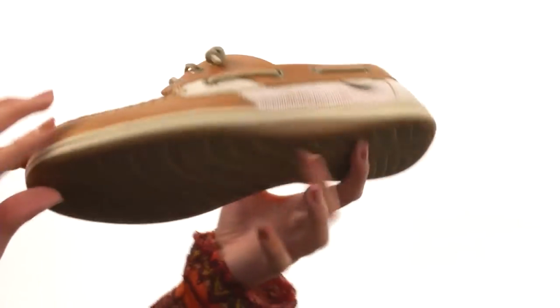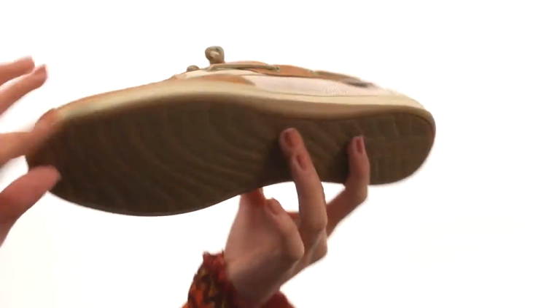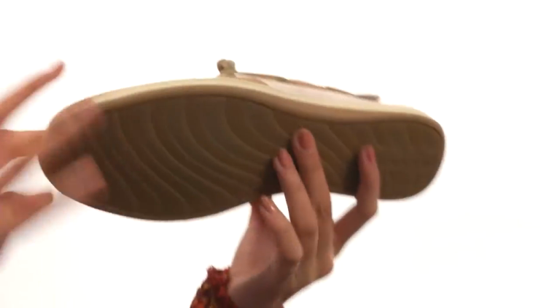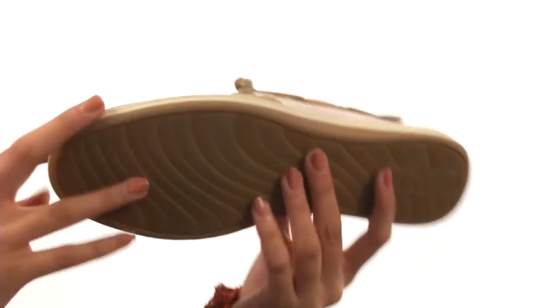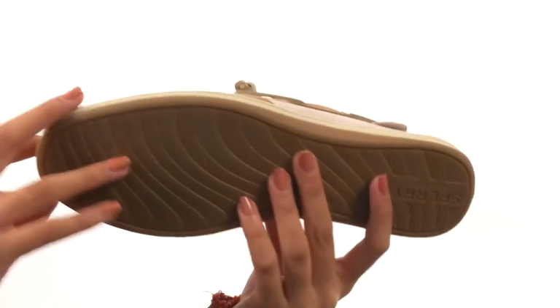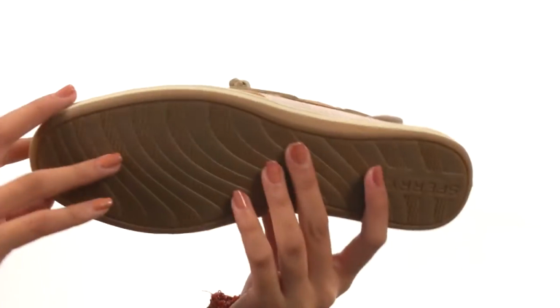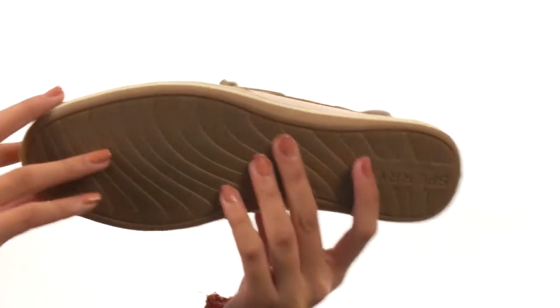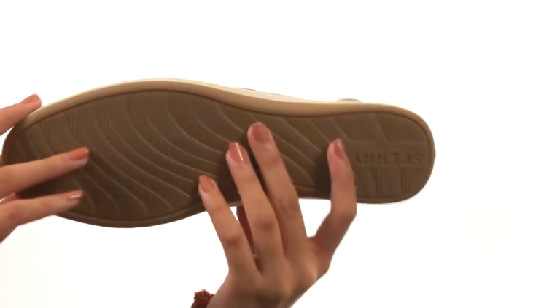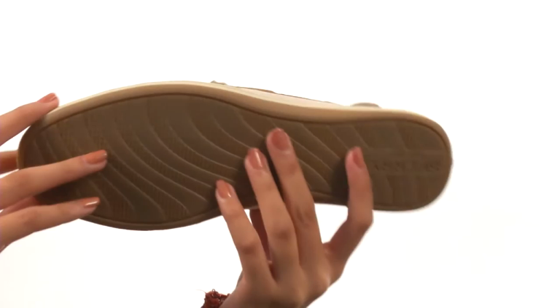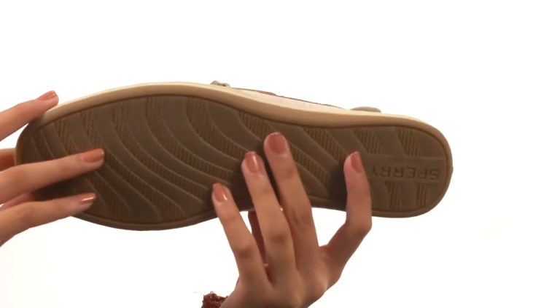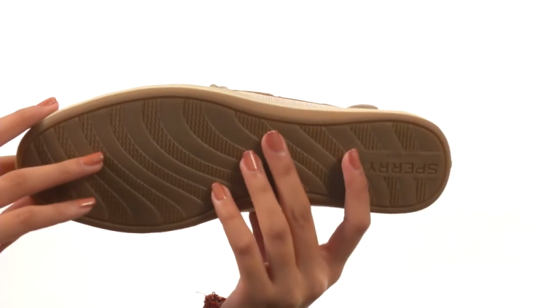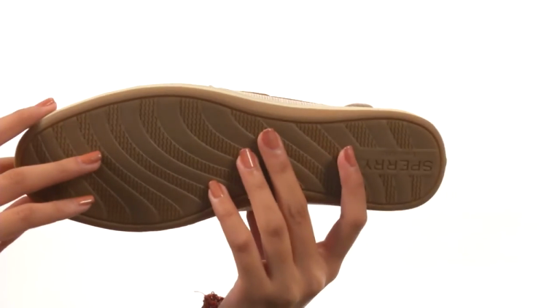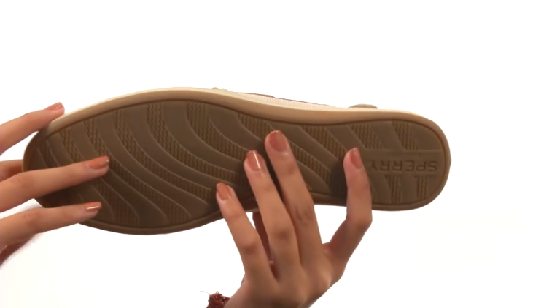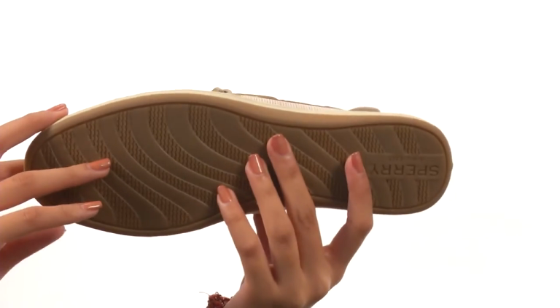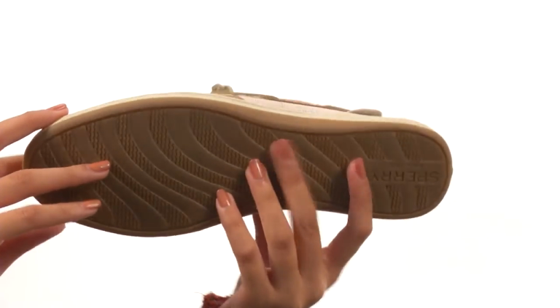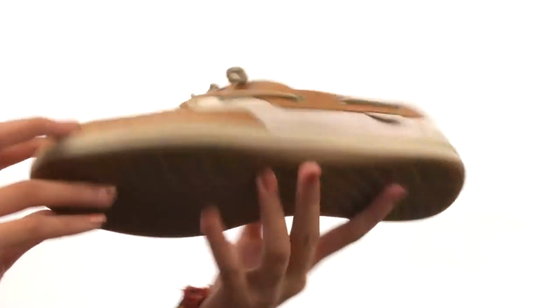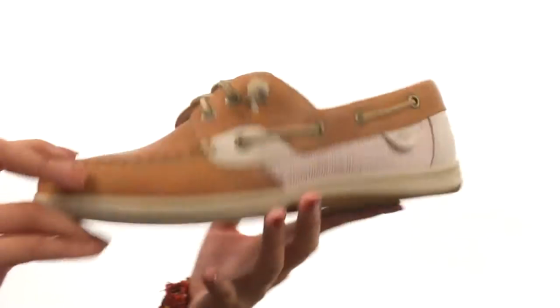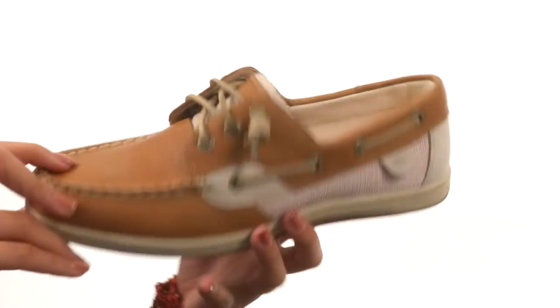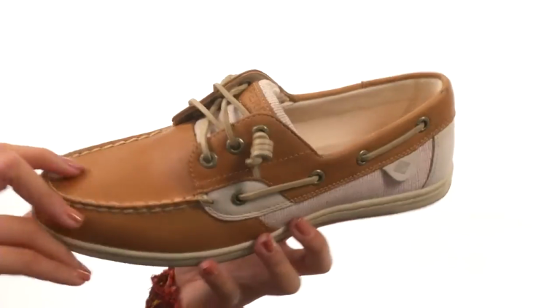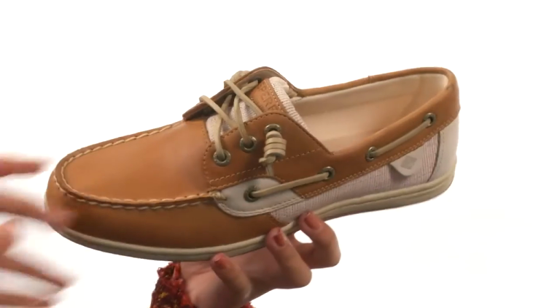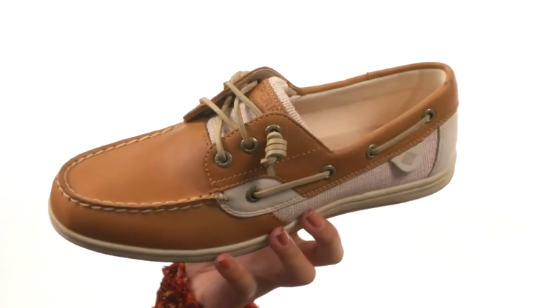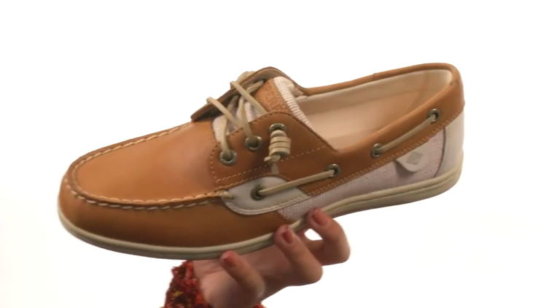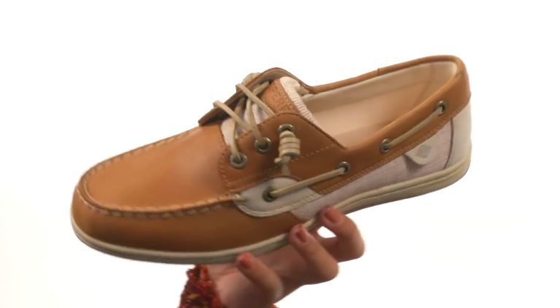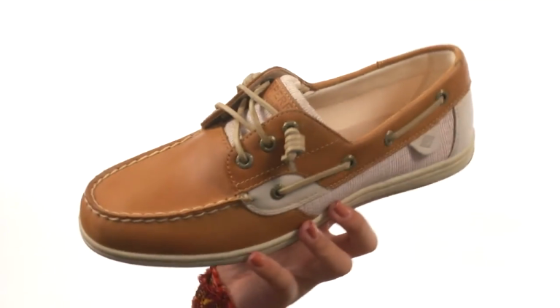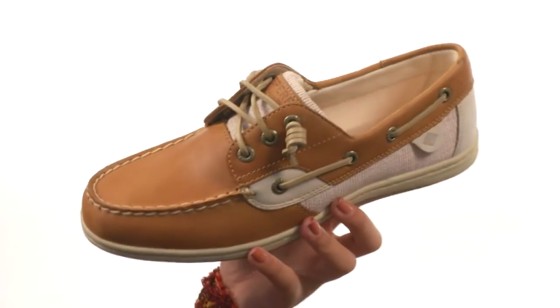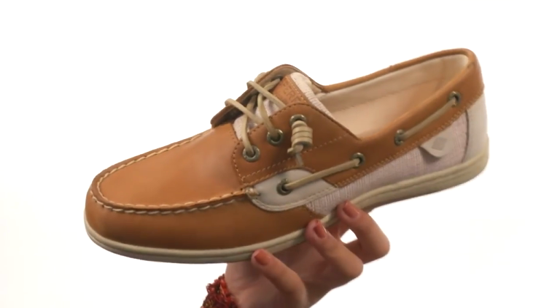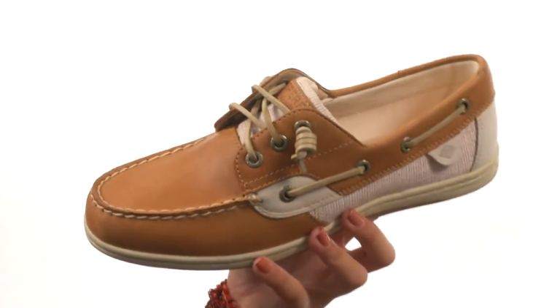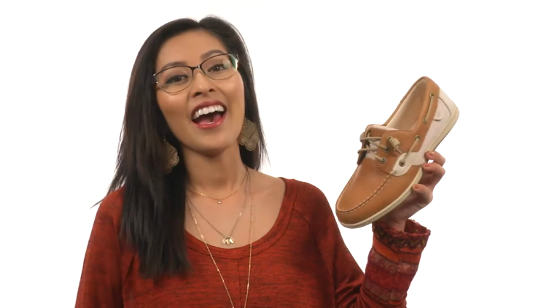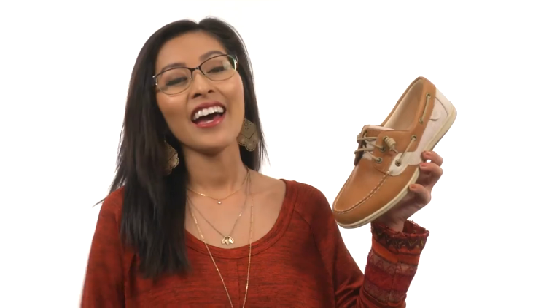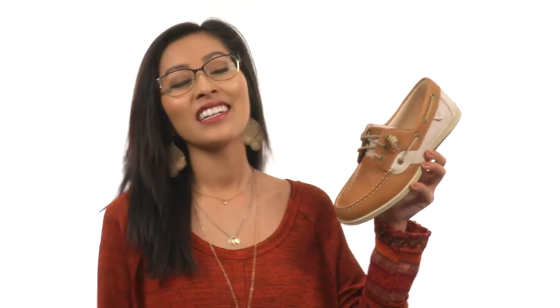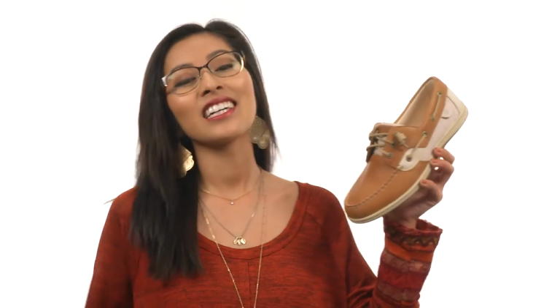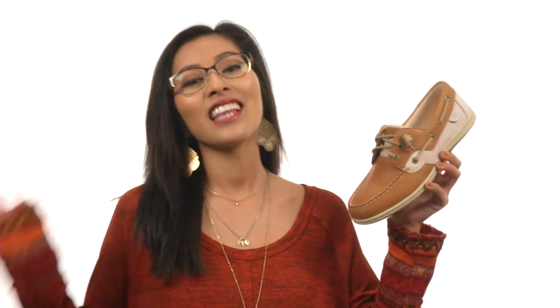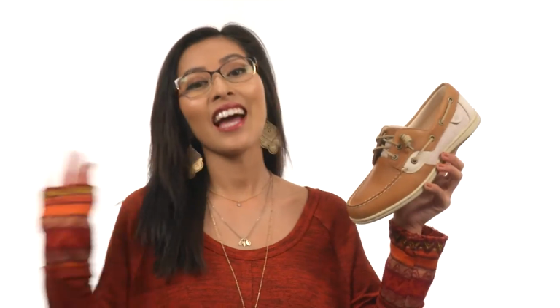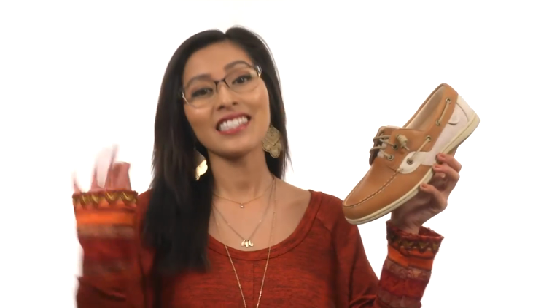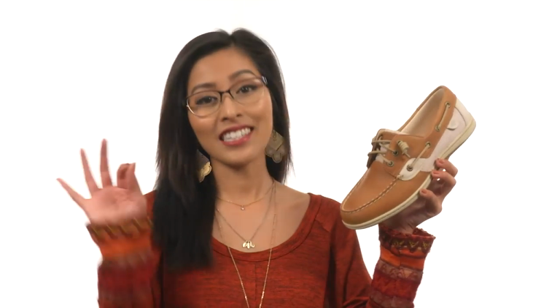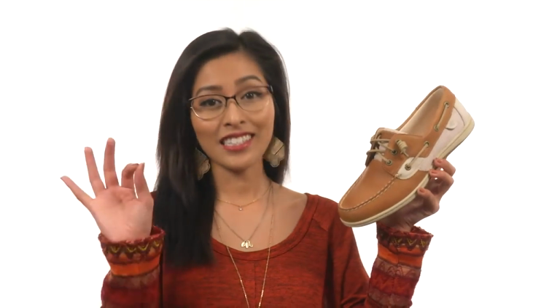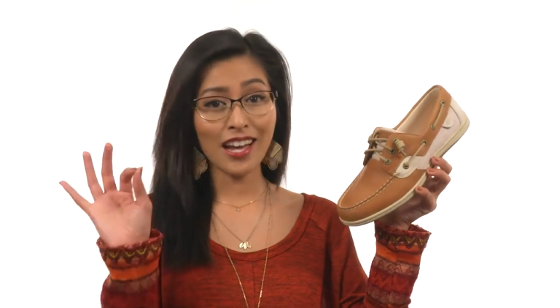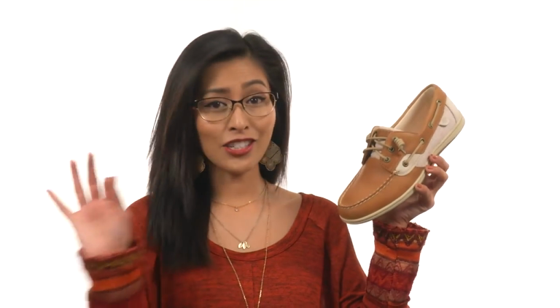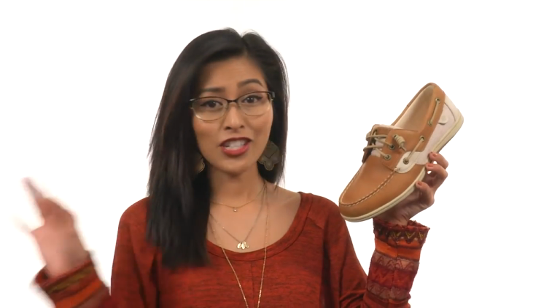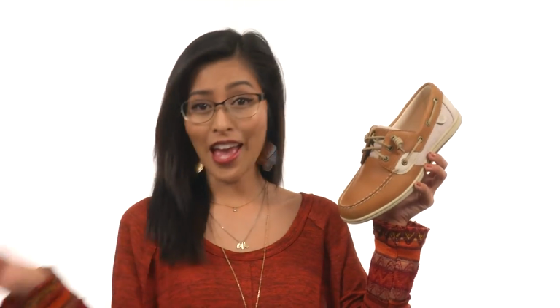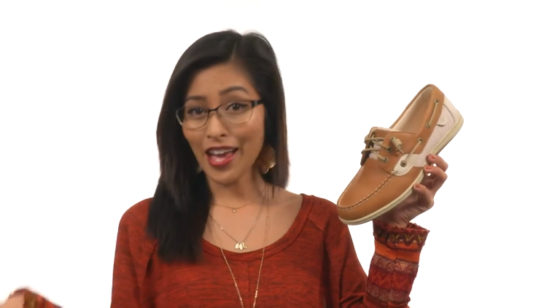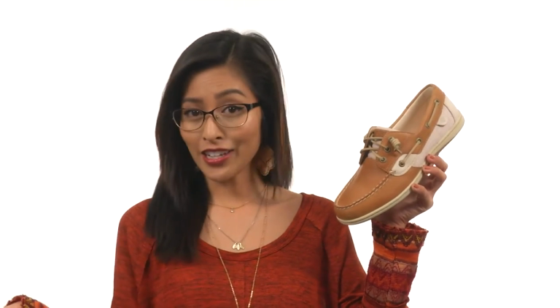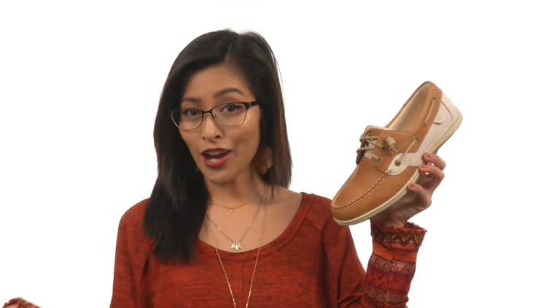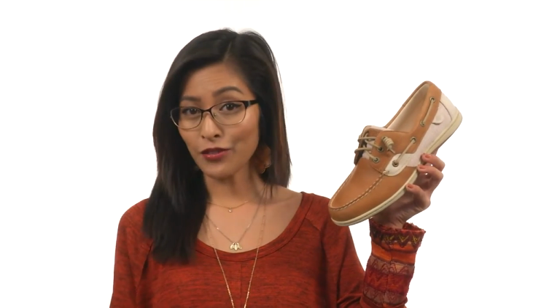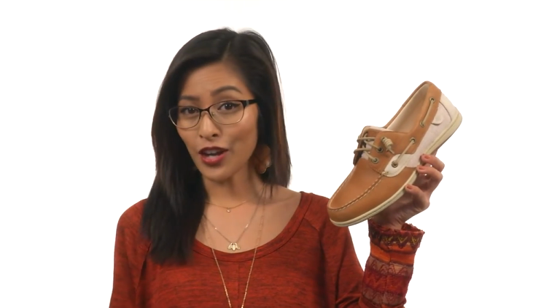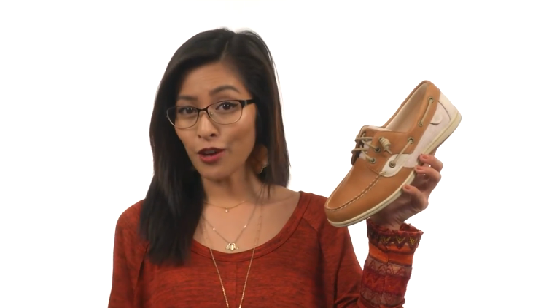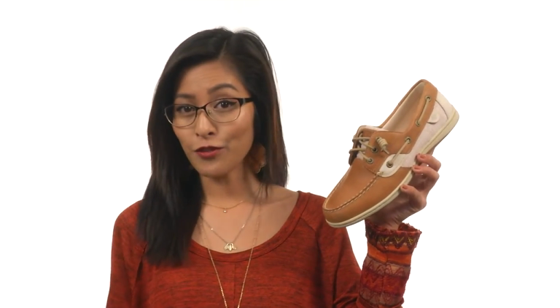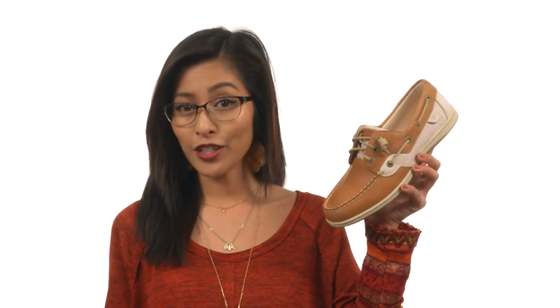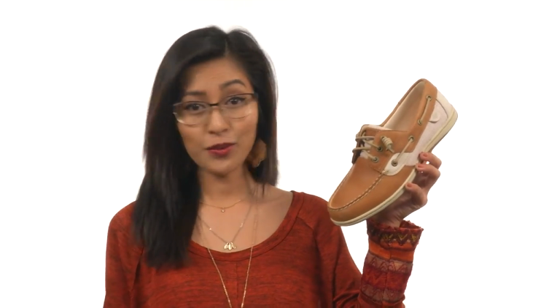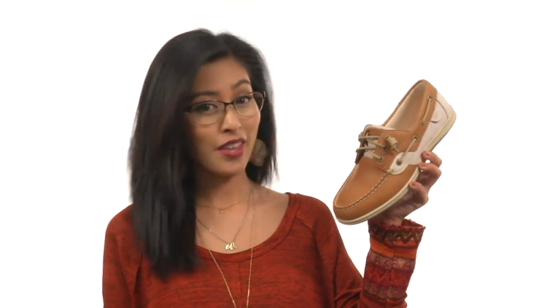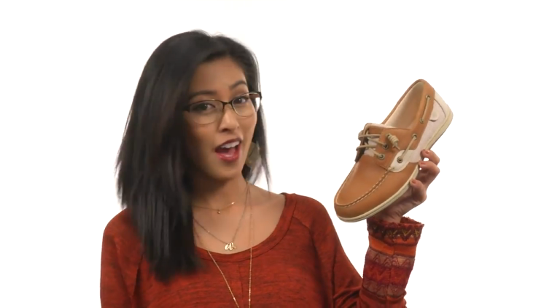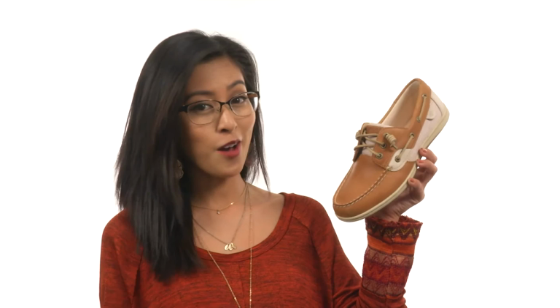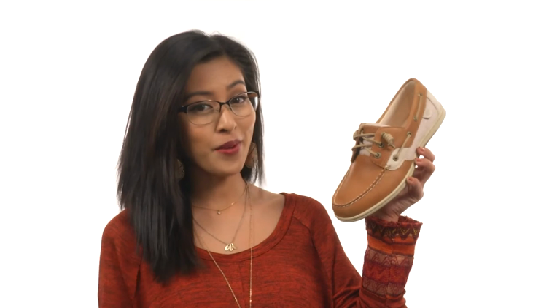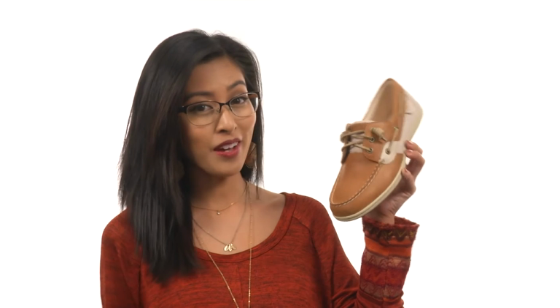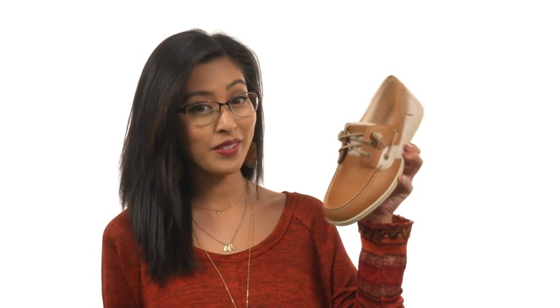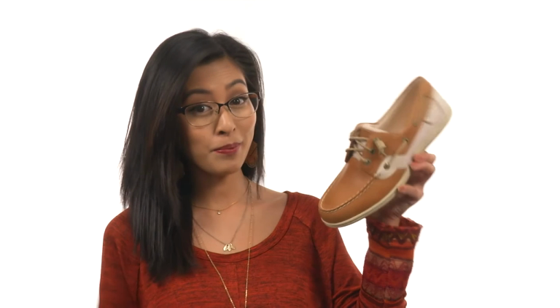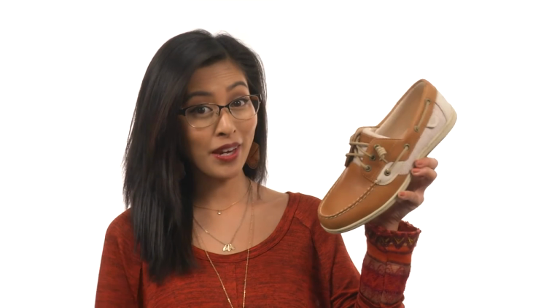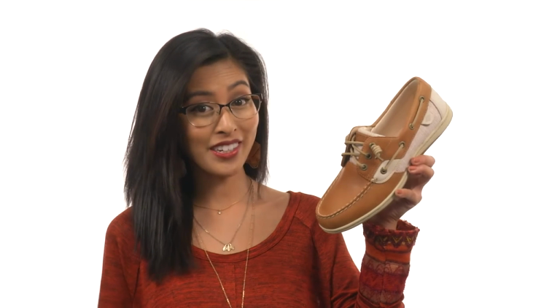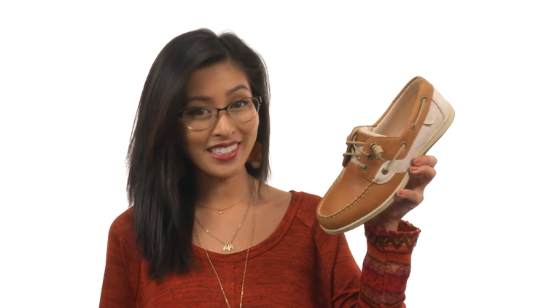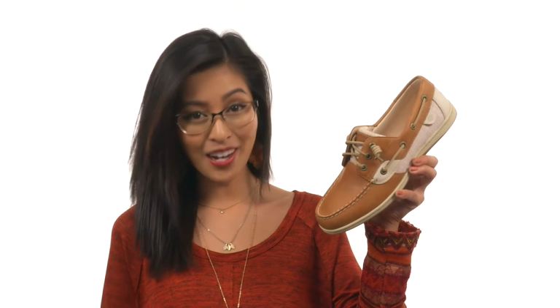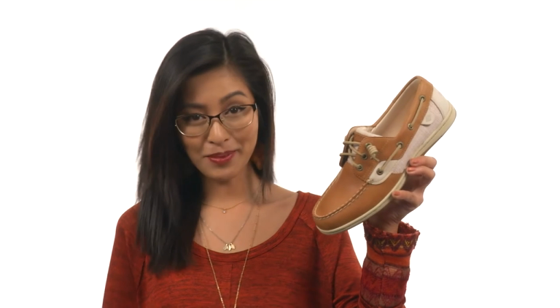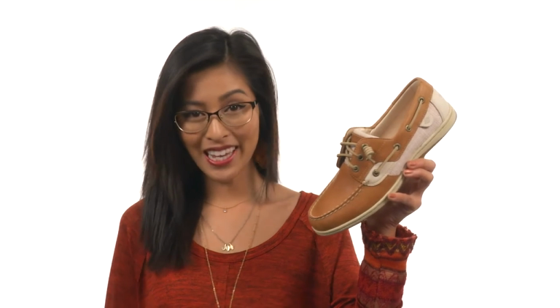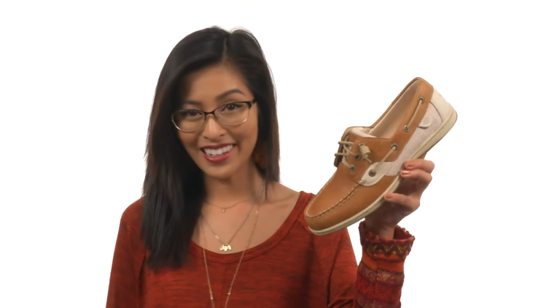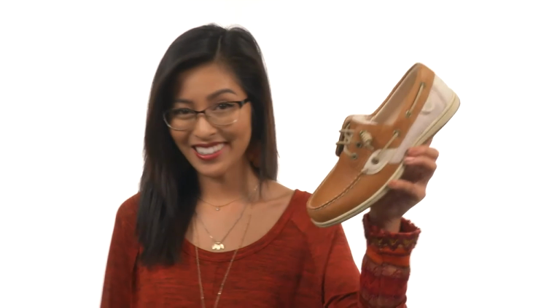Everything comes together on a durable rubber outsole. Add a classic touch to any of your outfits with the help of Sperry Top Sider.